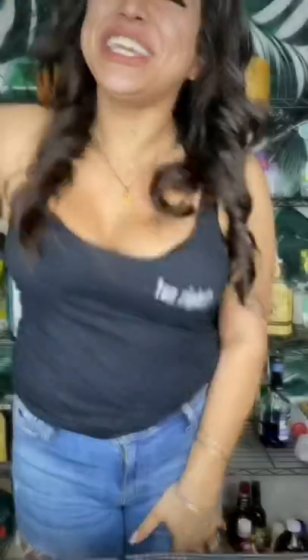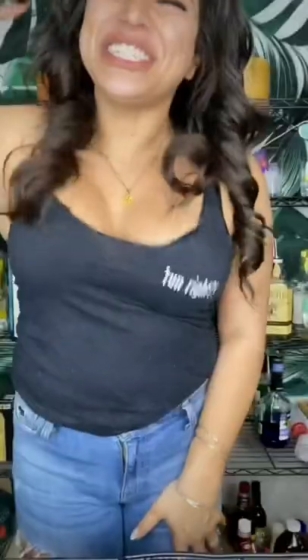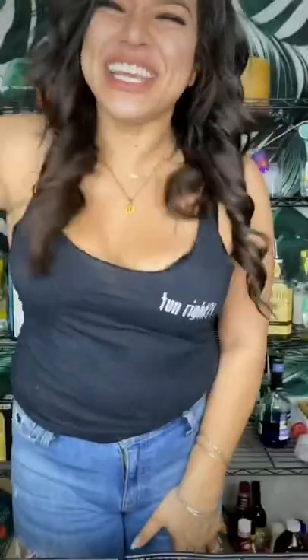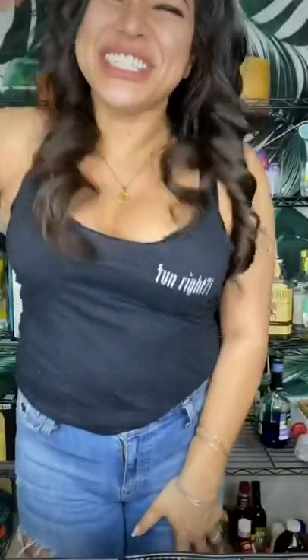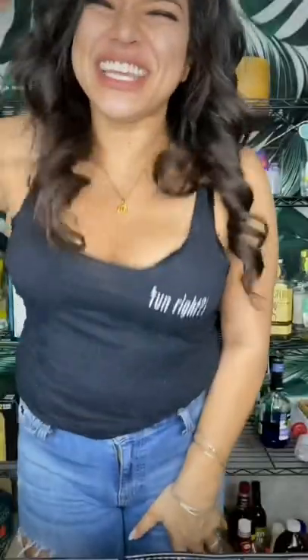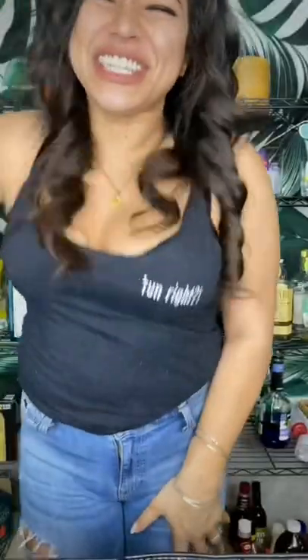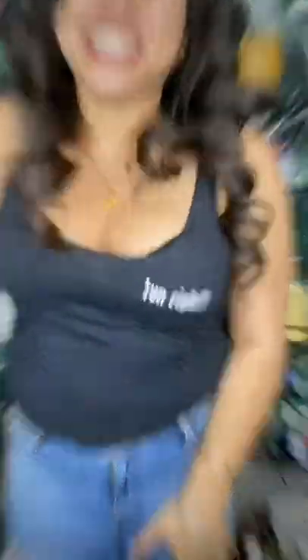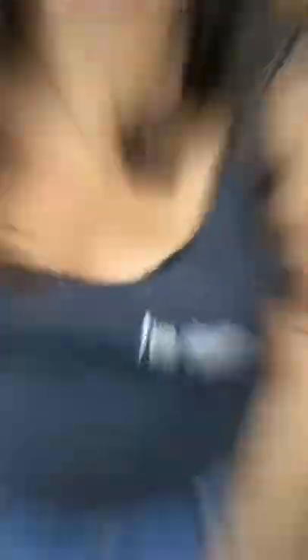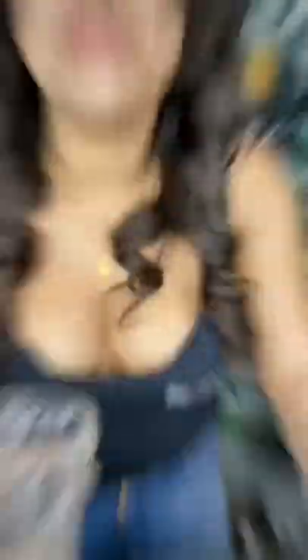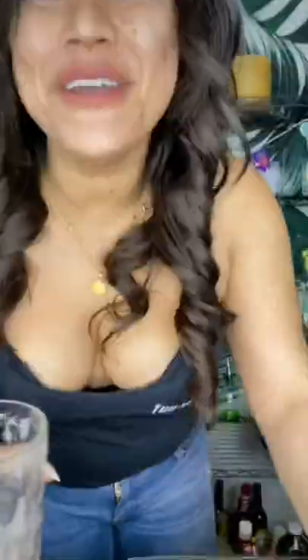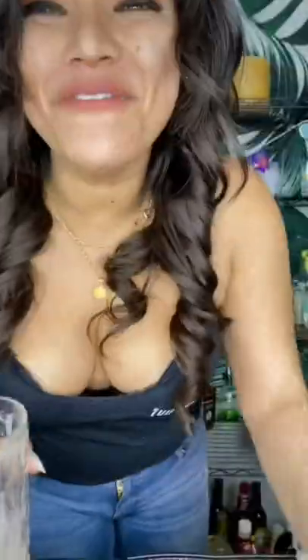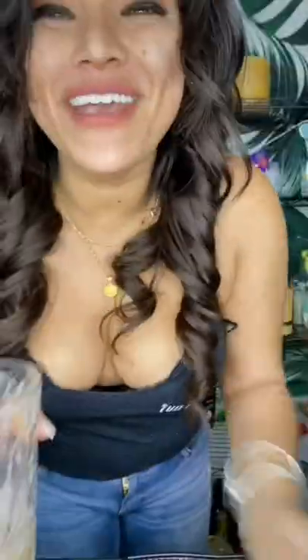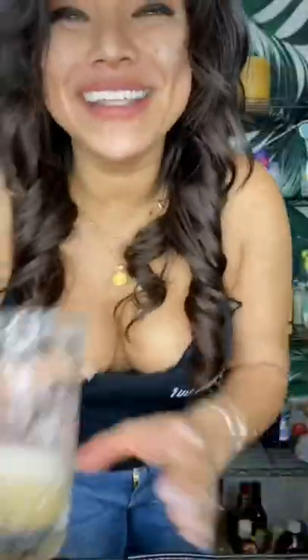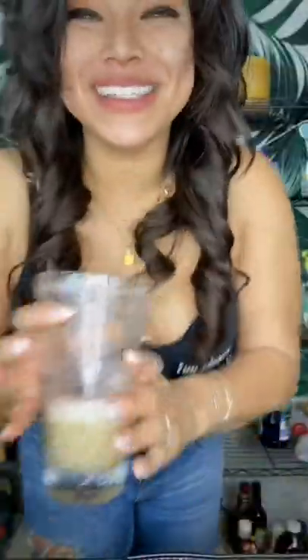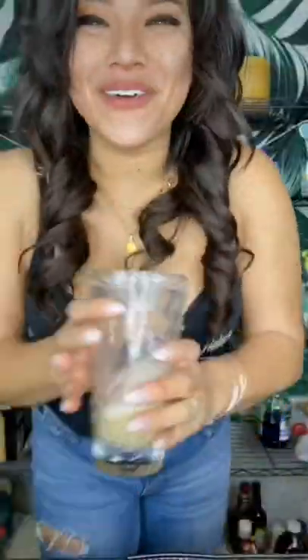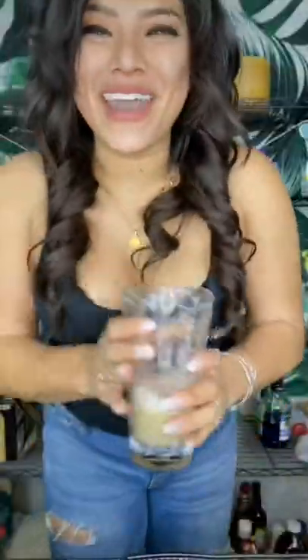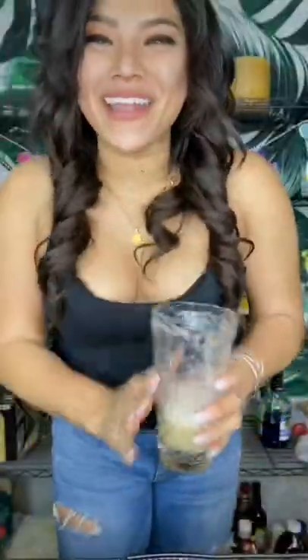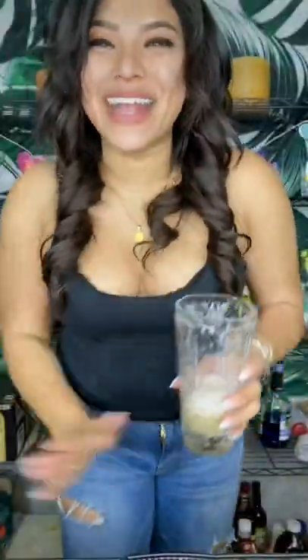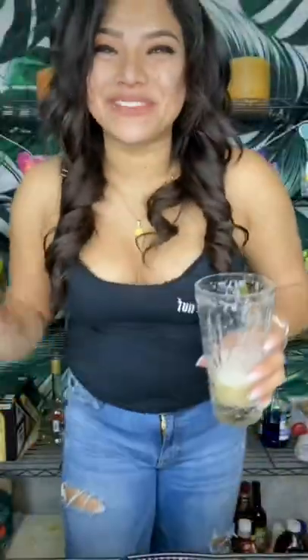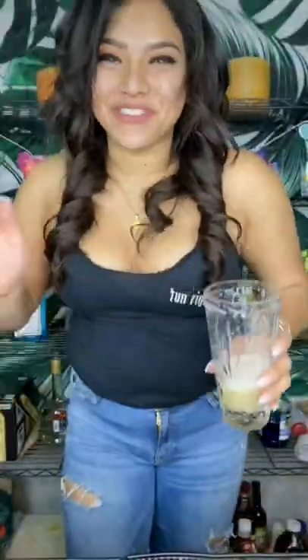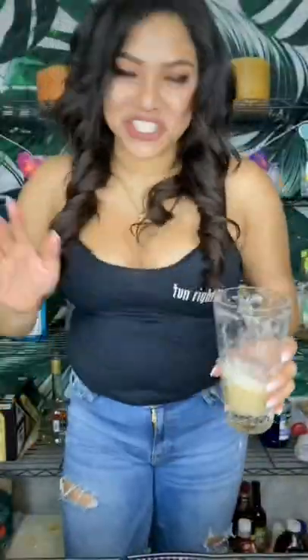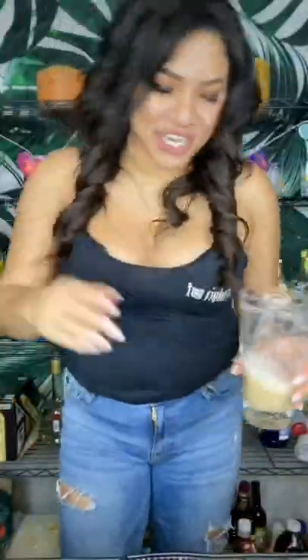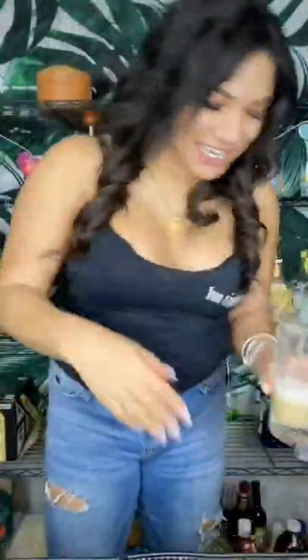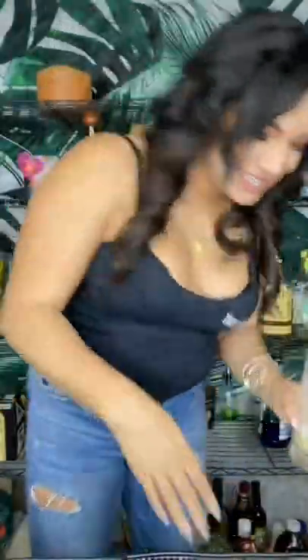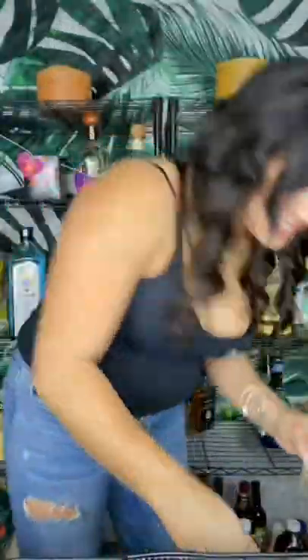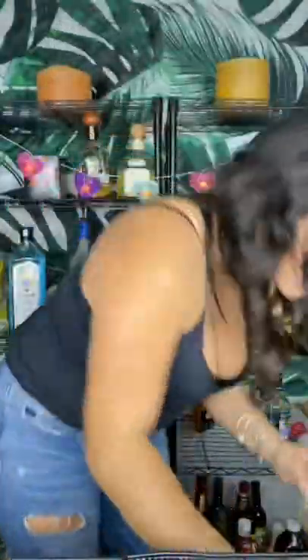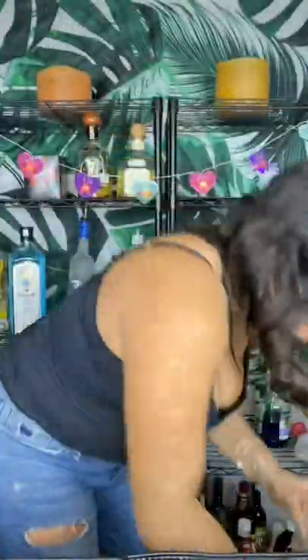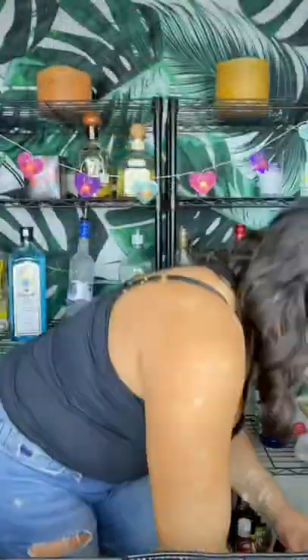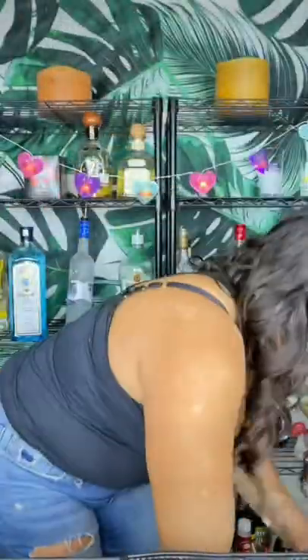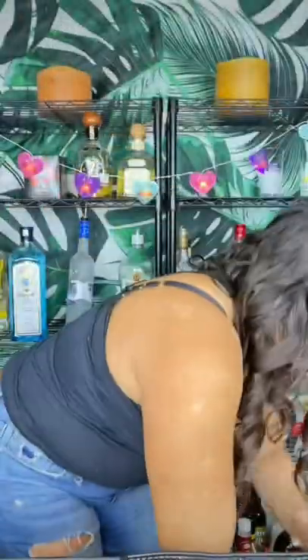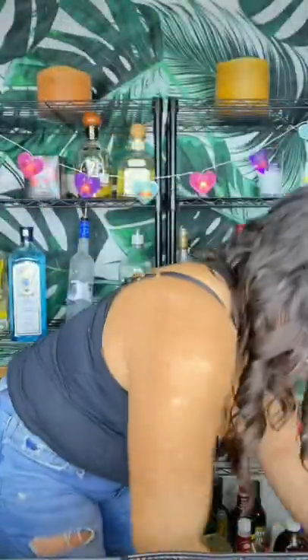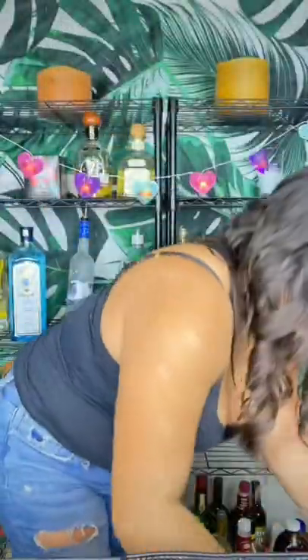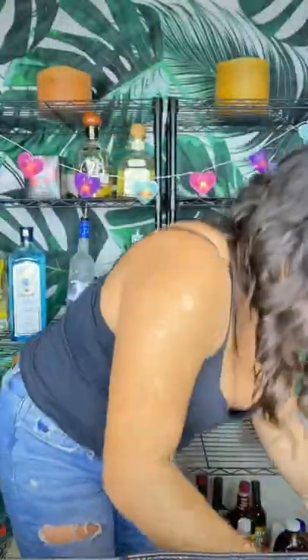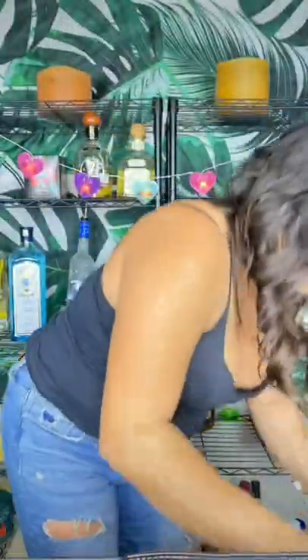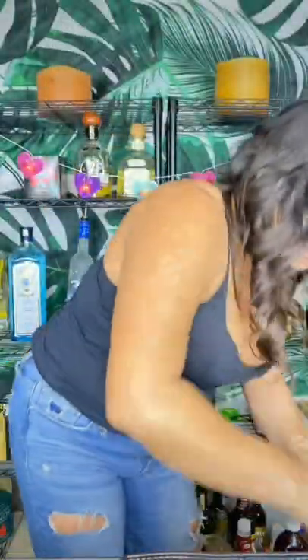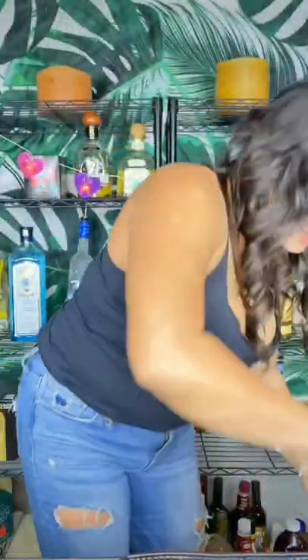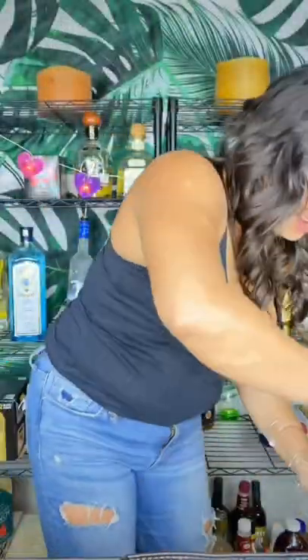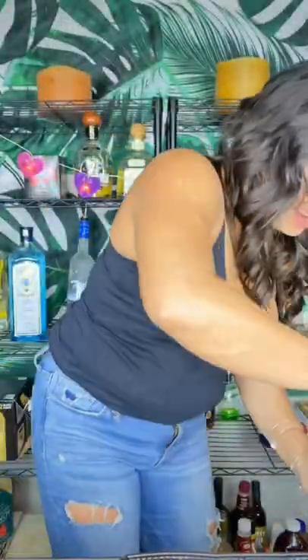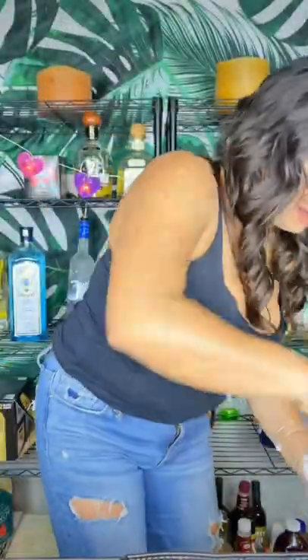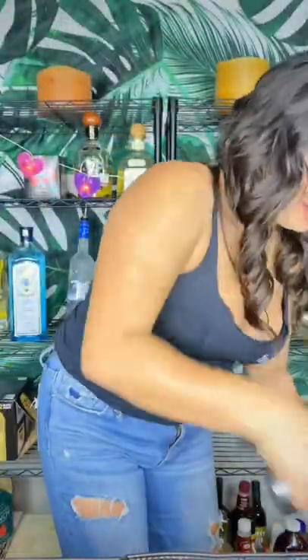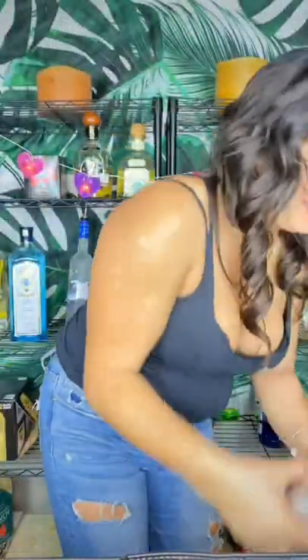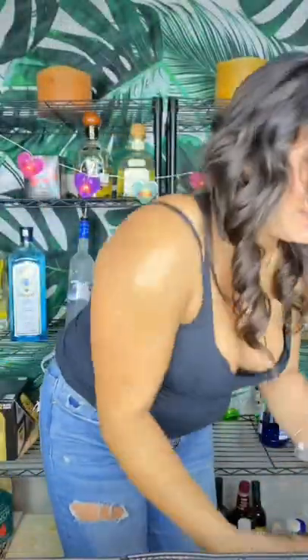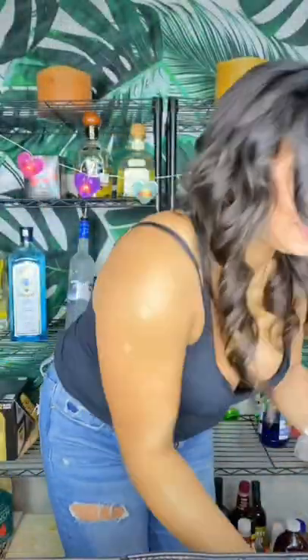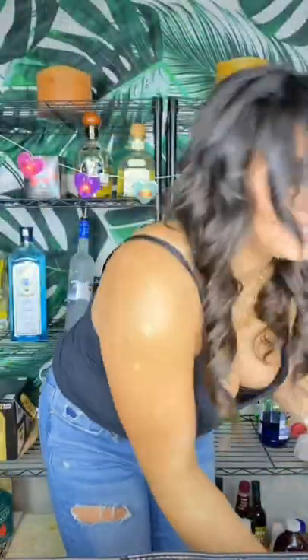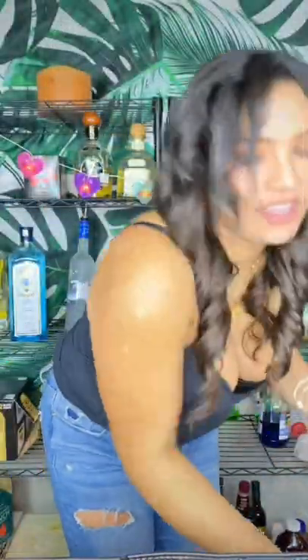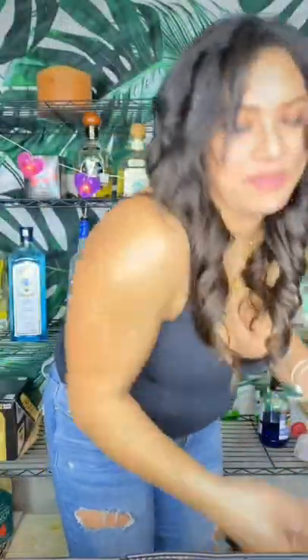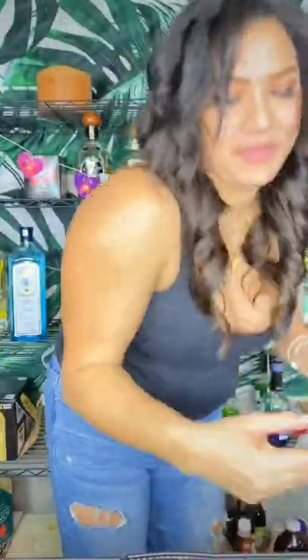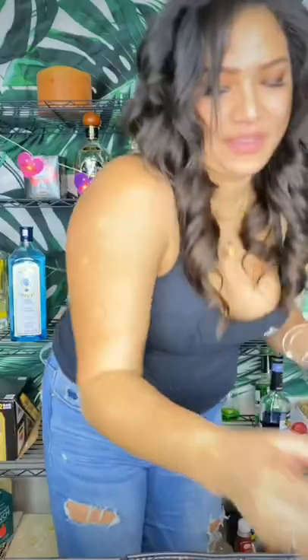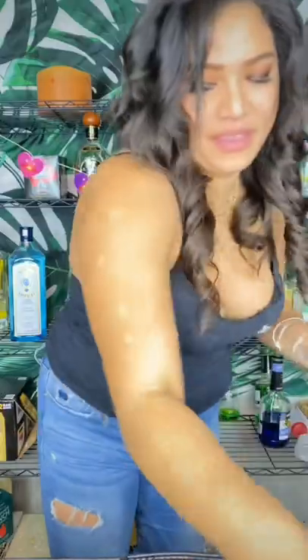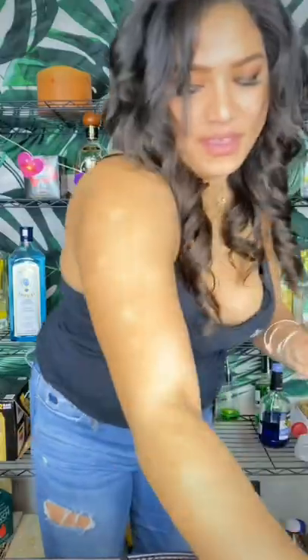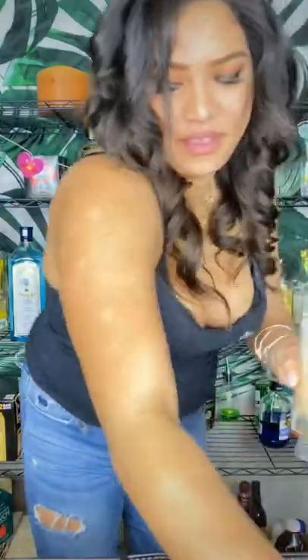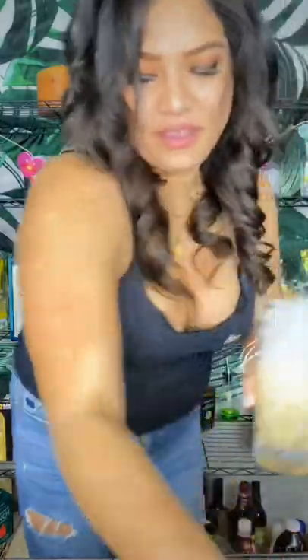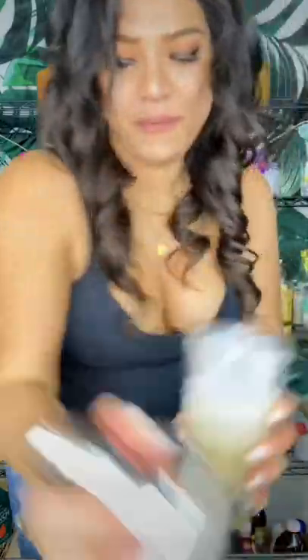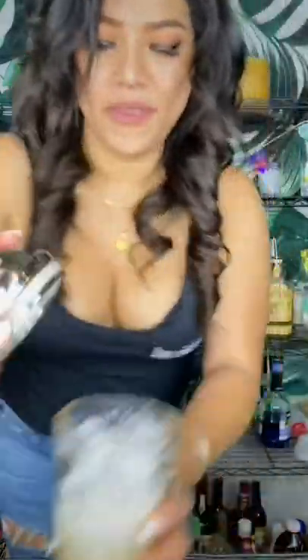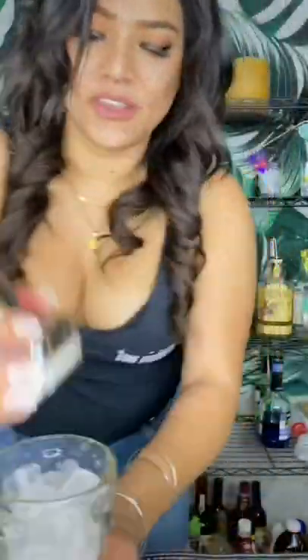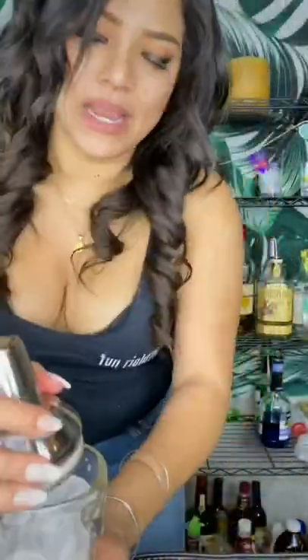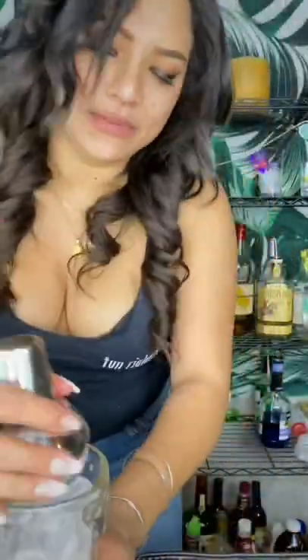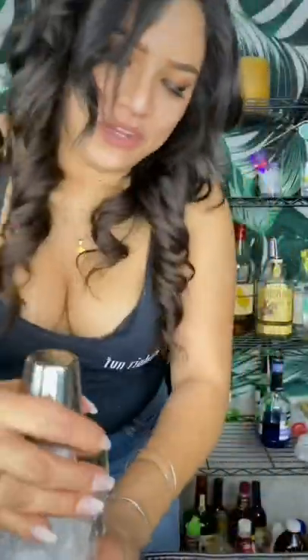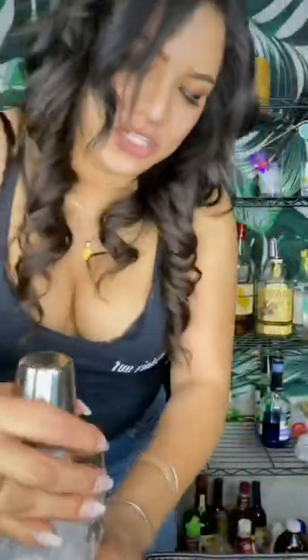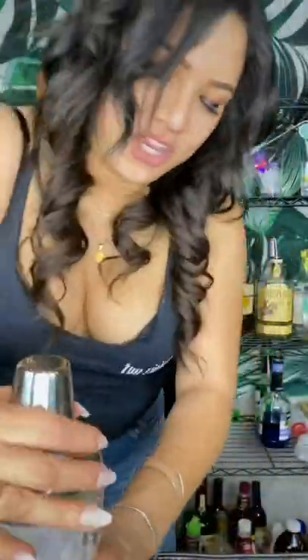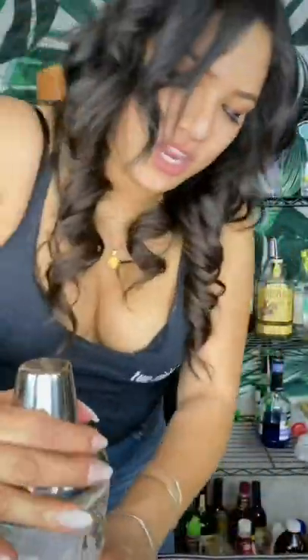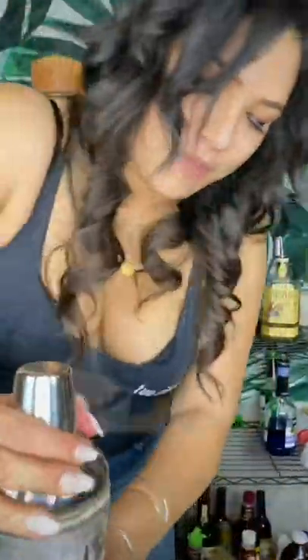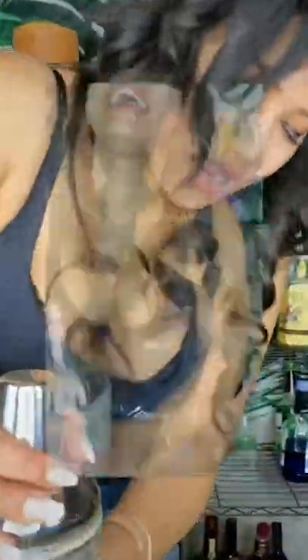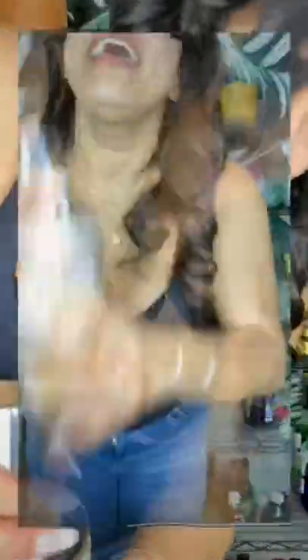Shake, shake, shake, shake. Perfect. Go ahead and add some fresh ice.